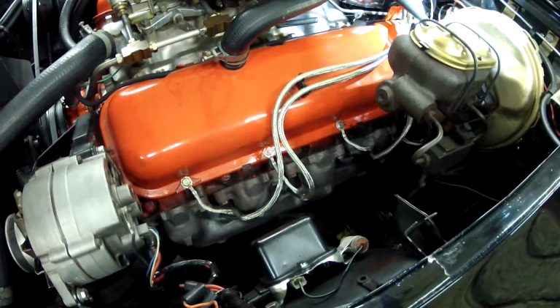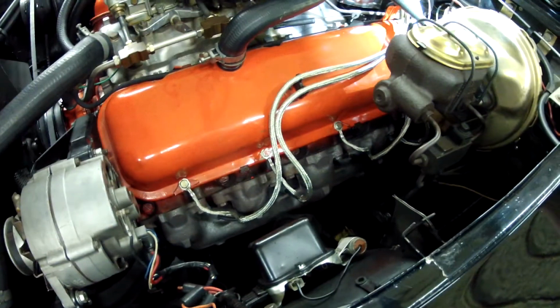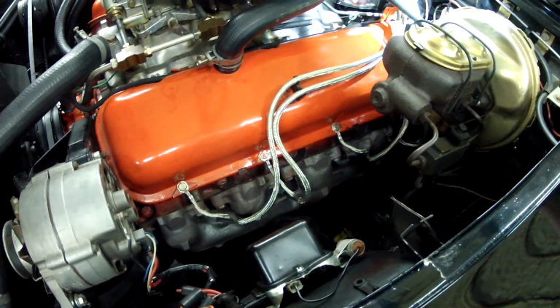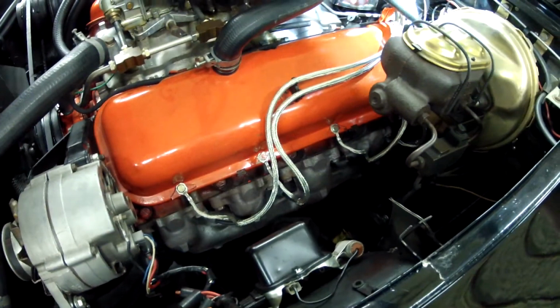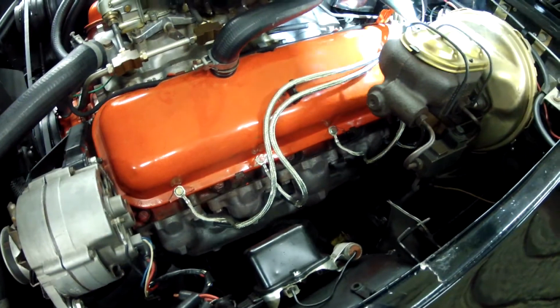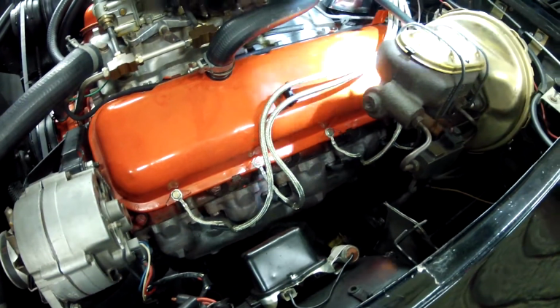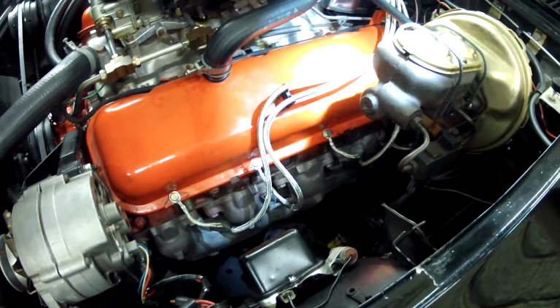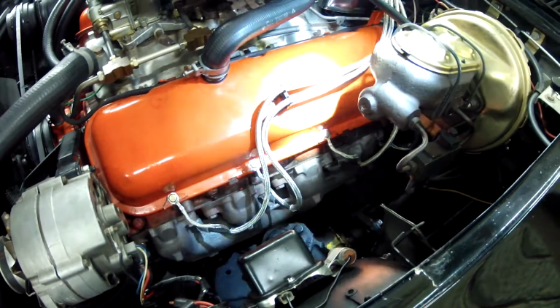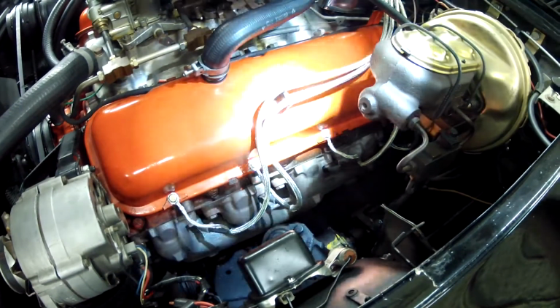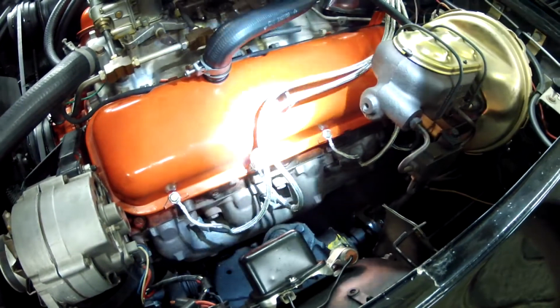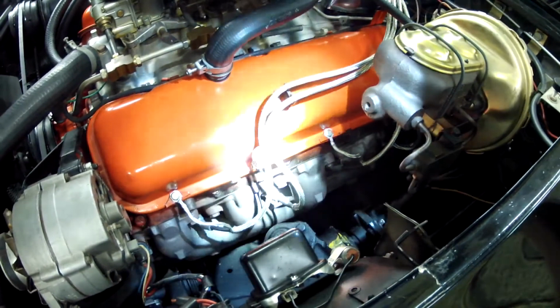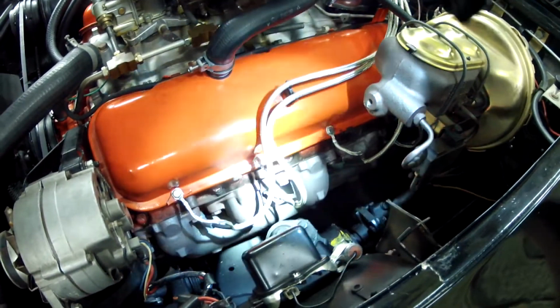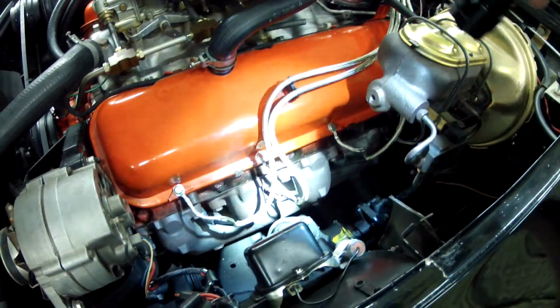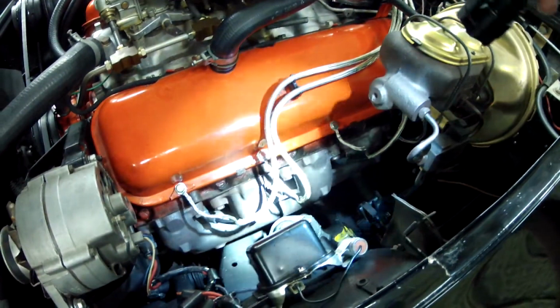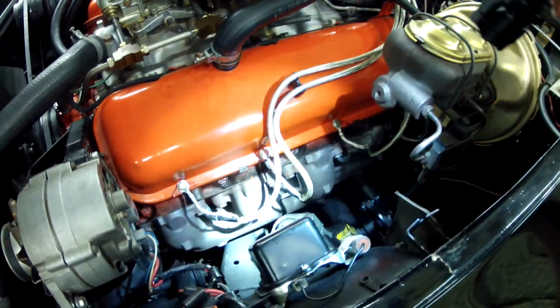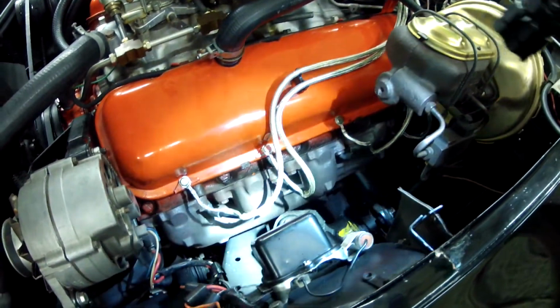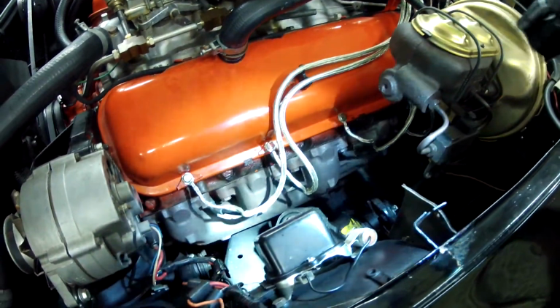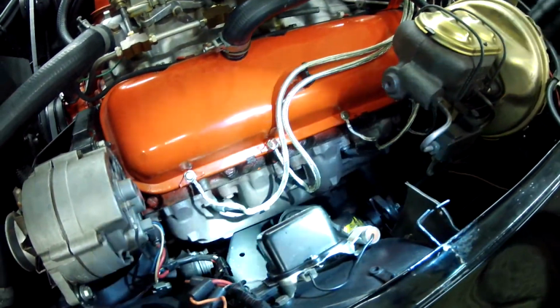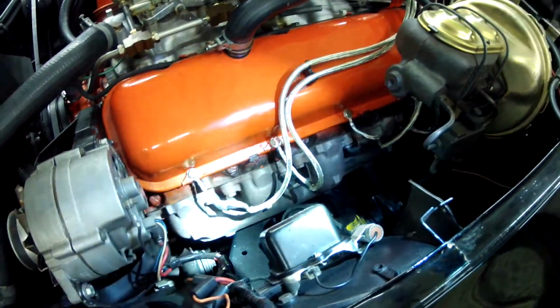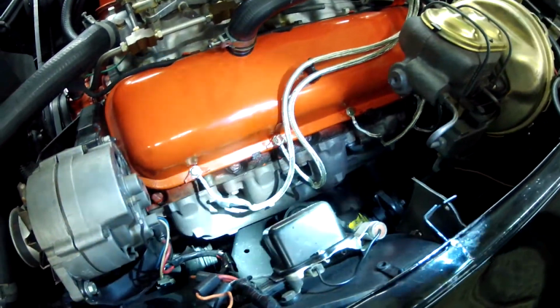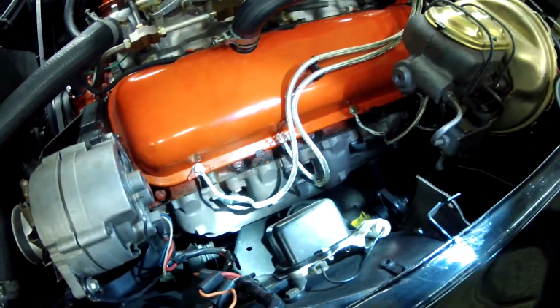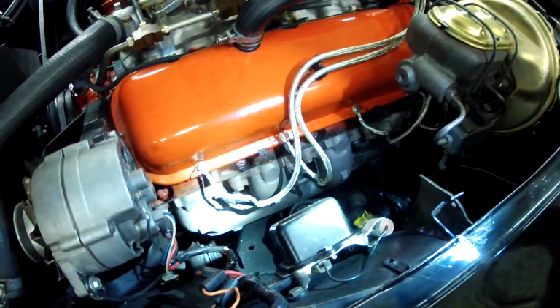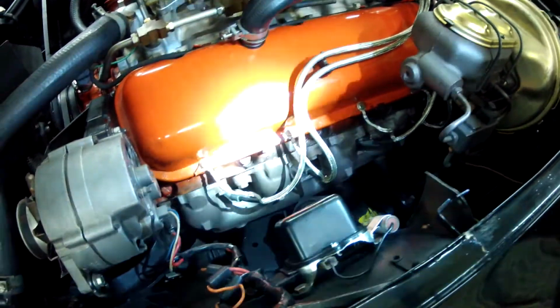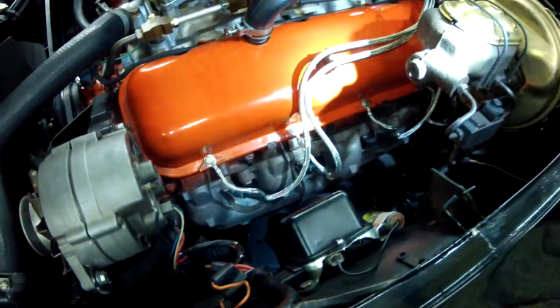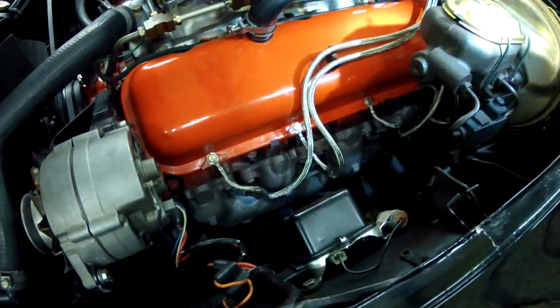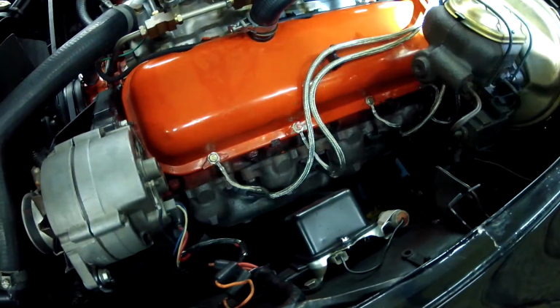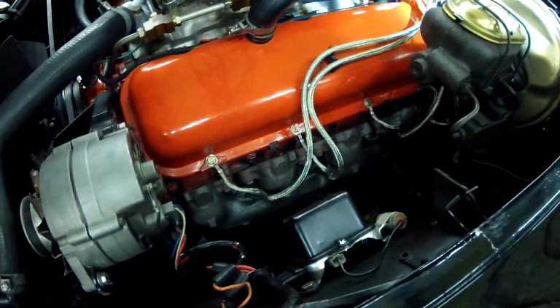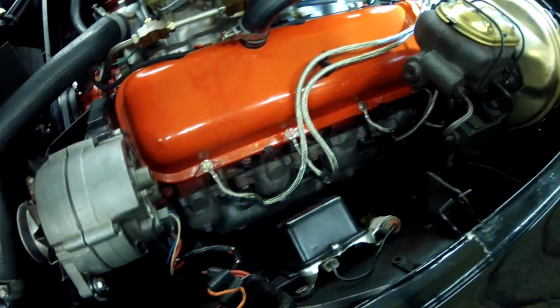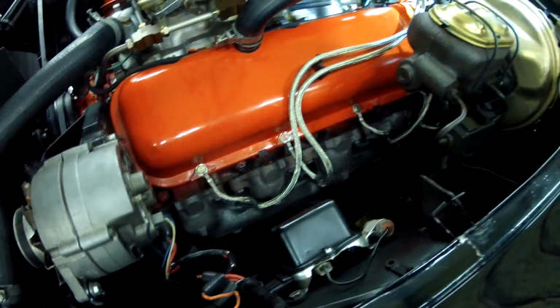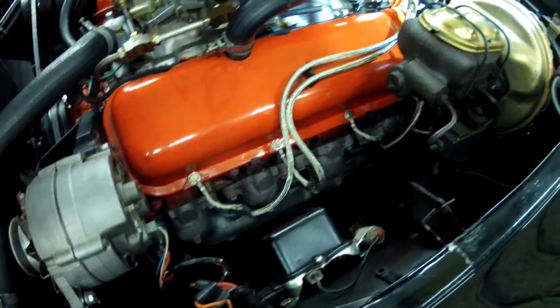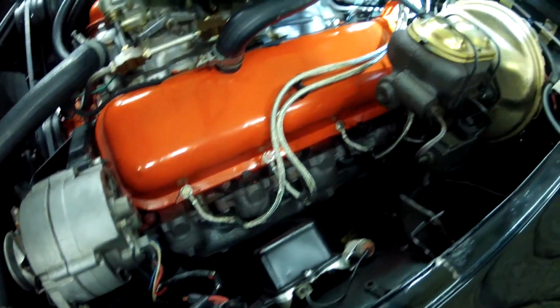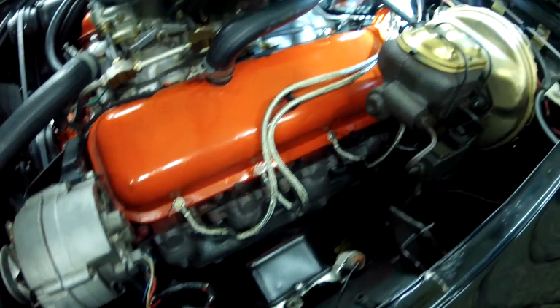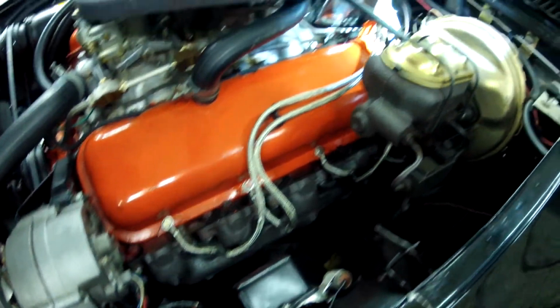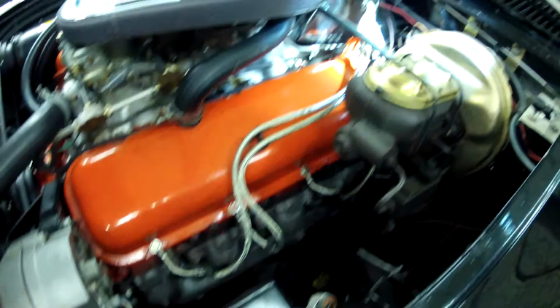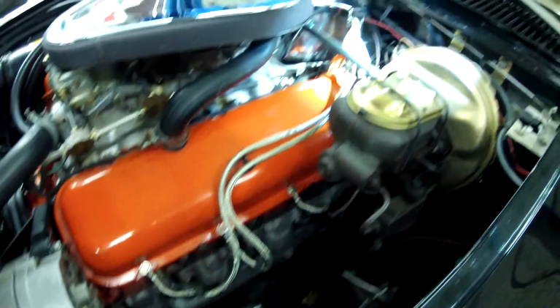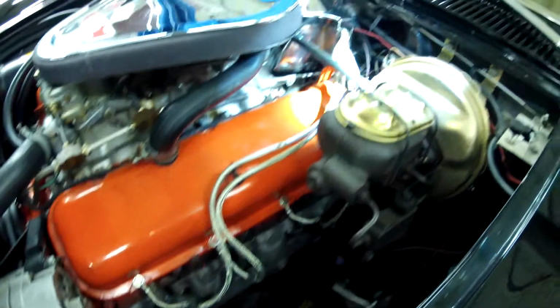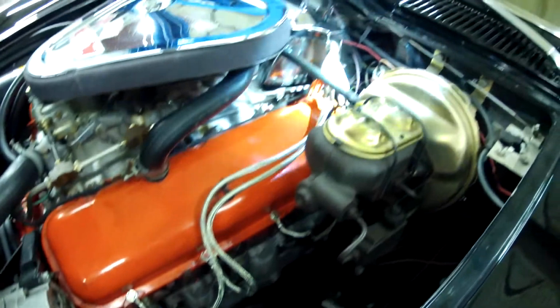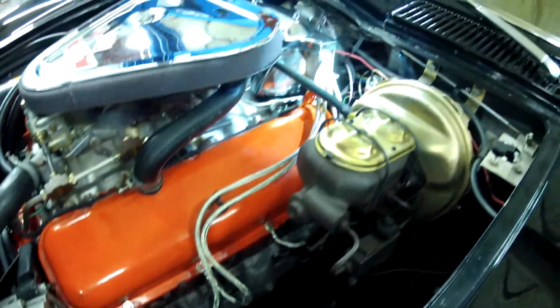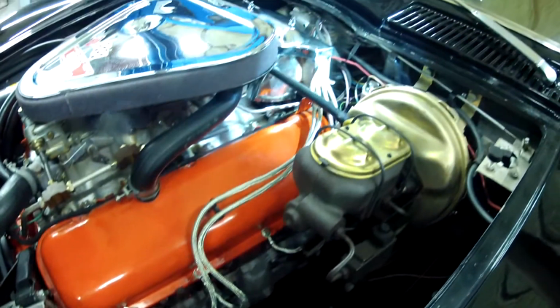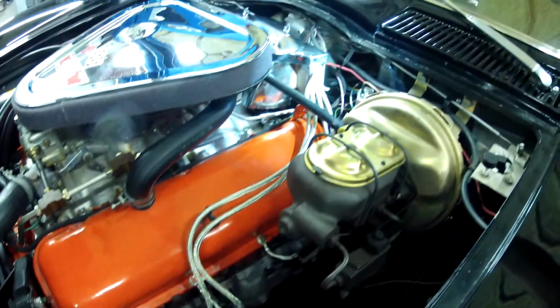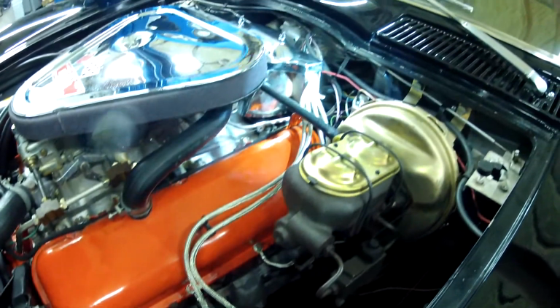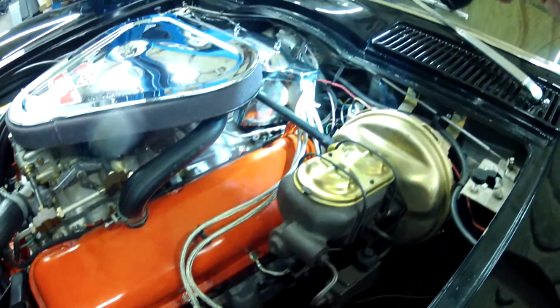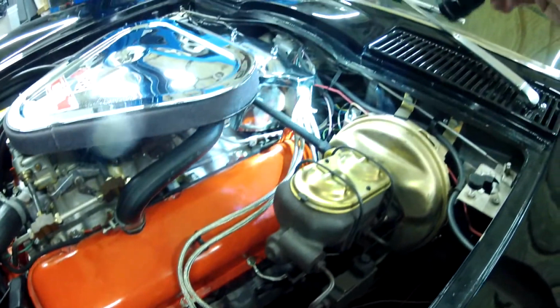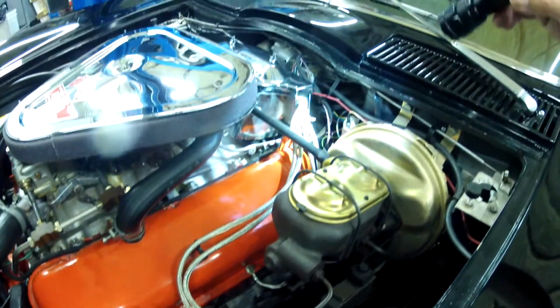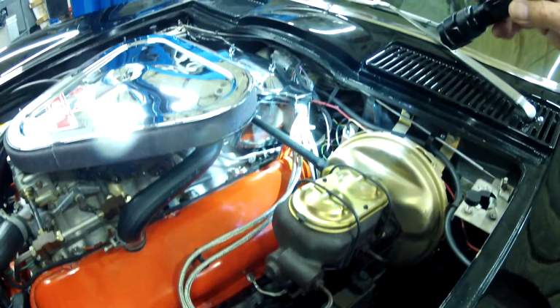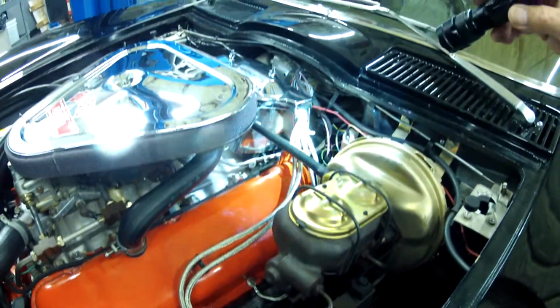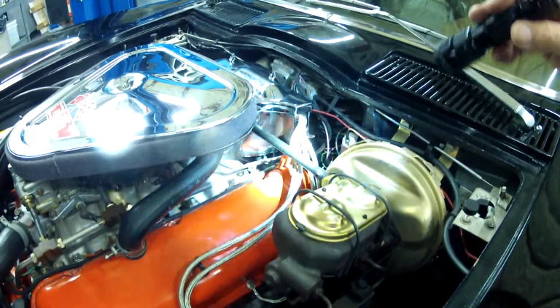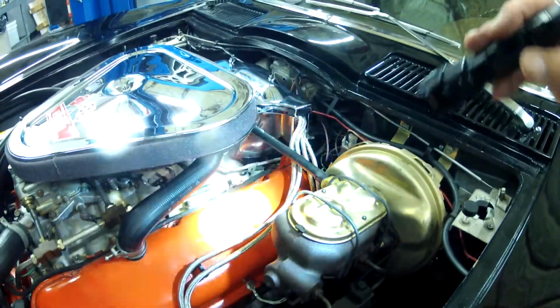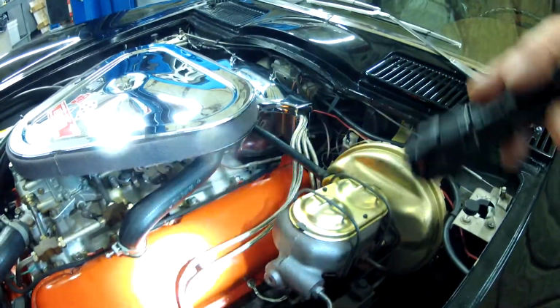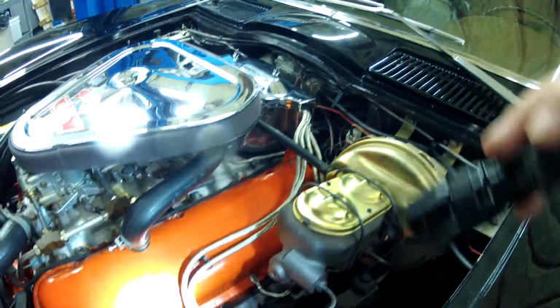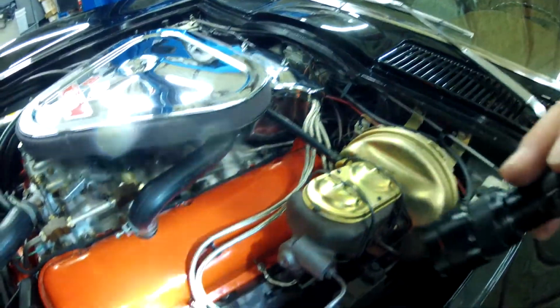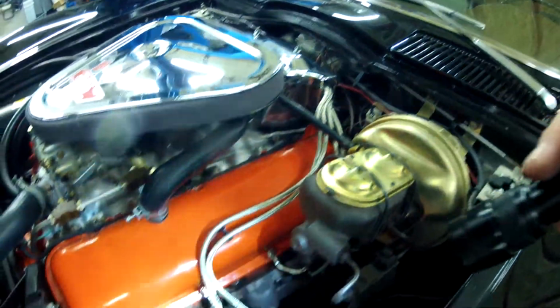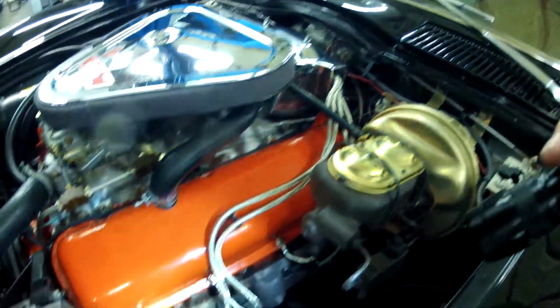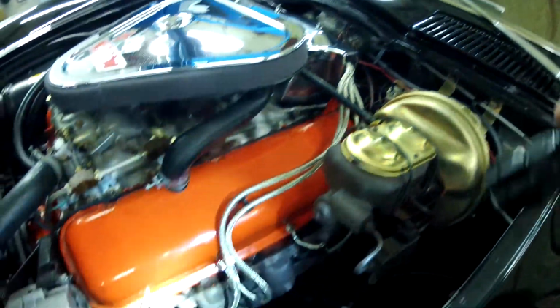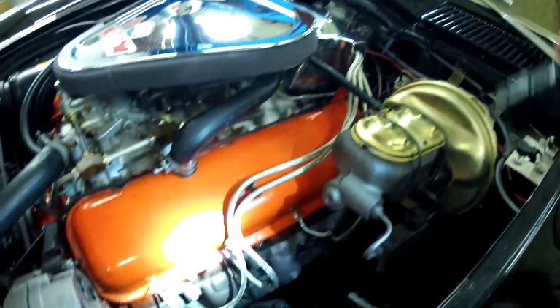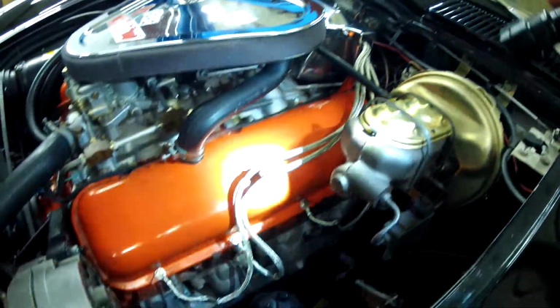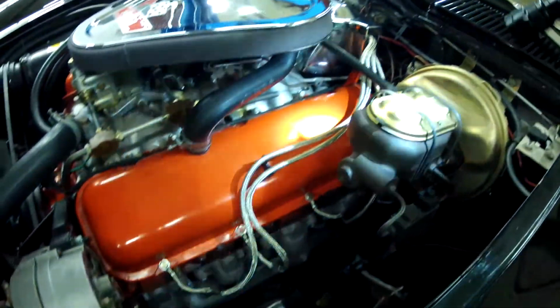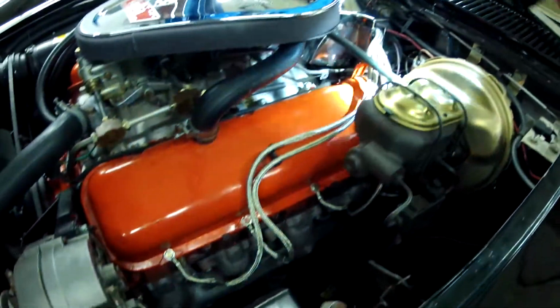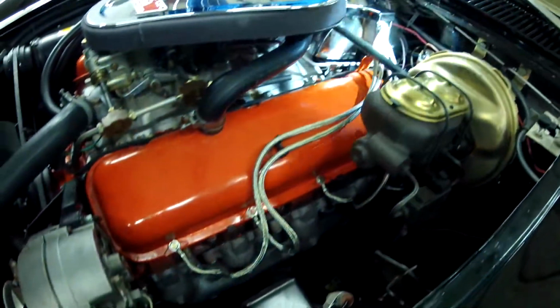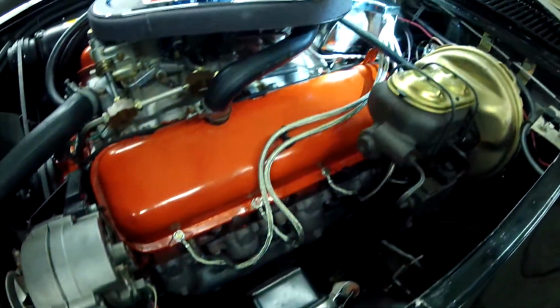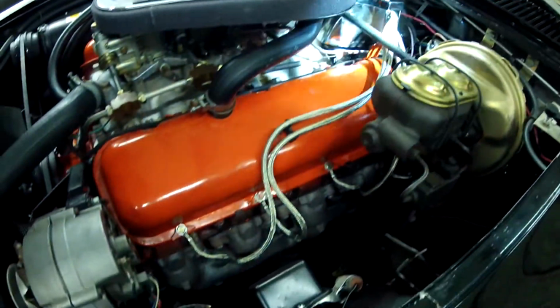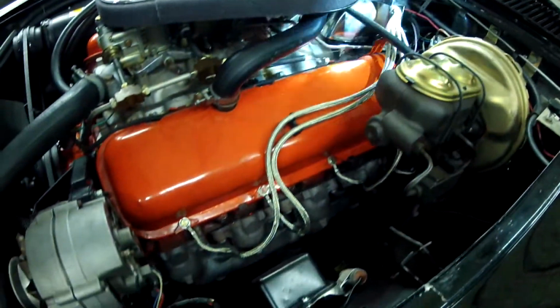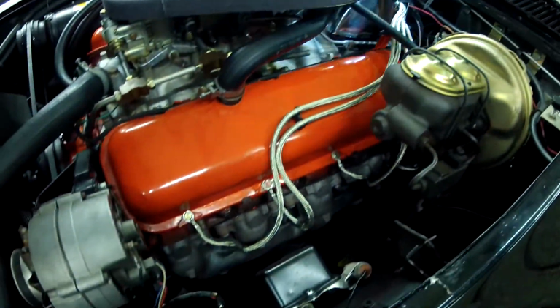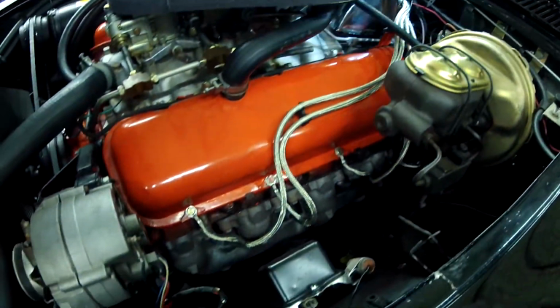As you'll notice, we did replace the spark plug wire assemblies, putting on the correct shielded cable.